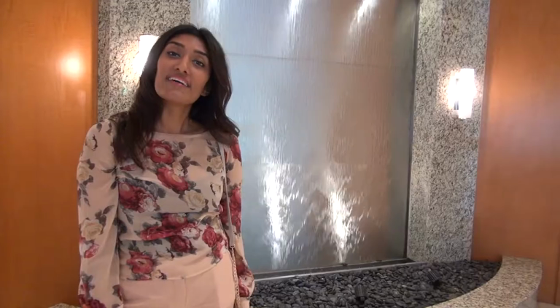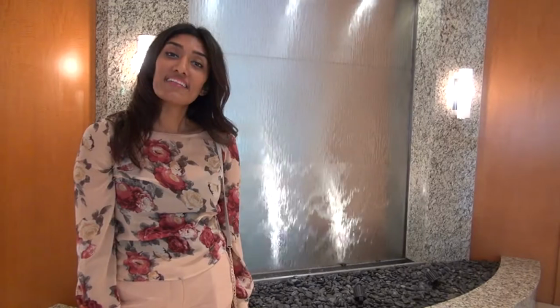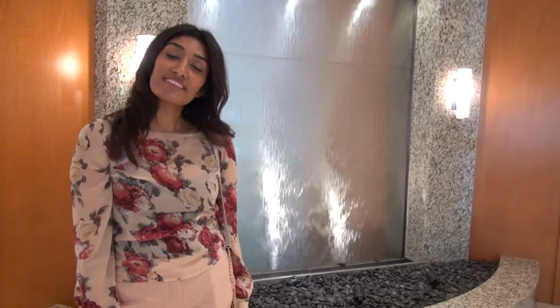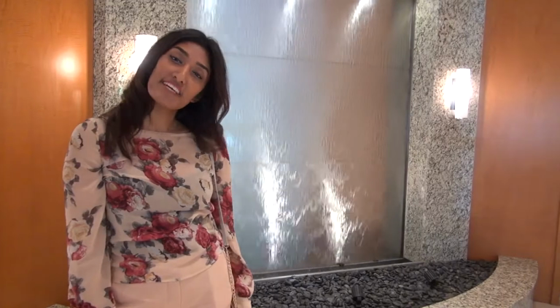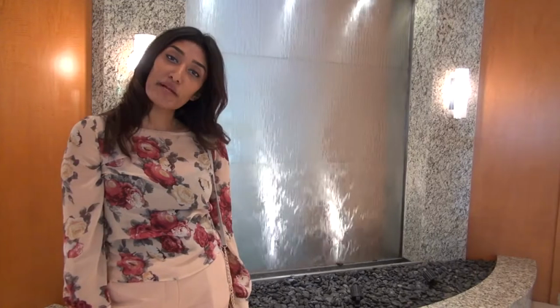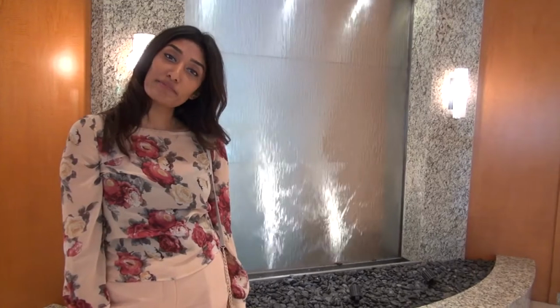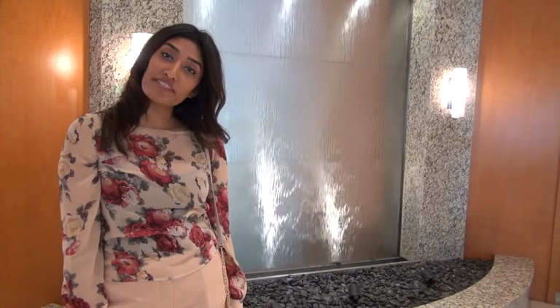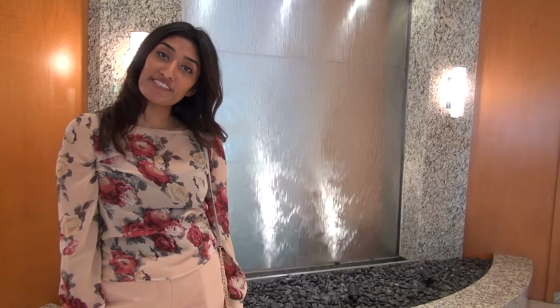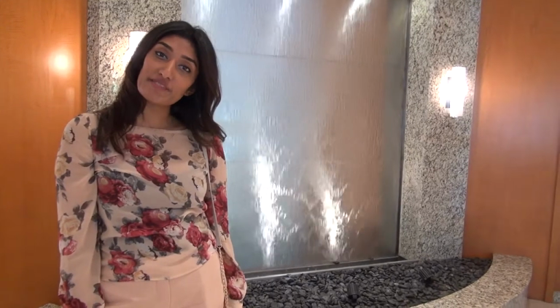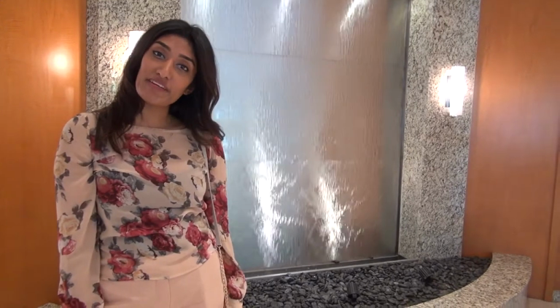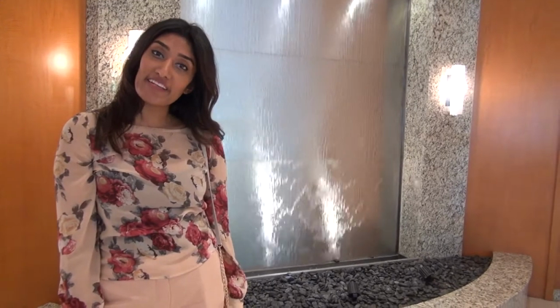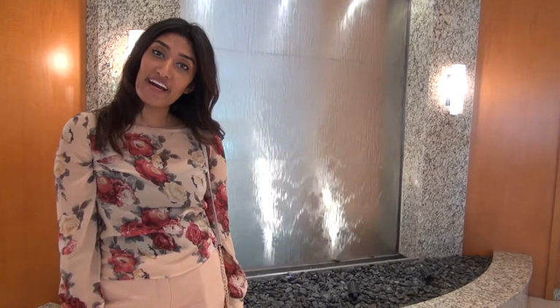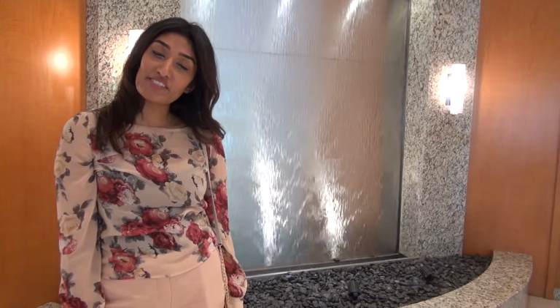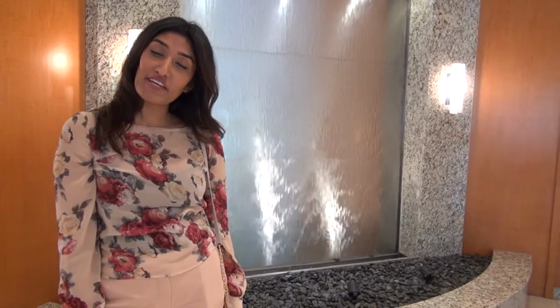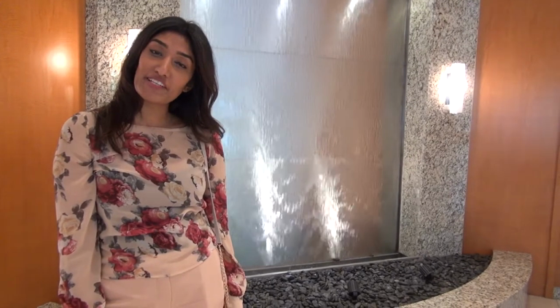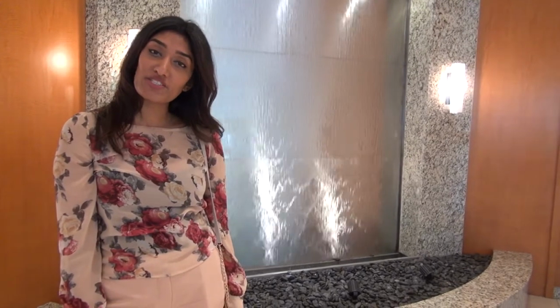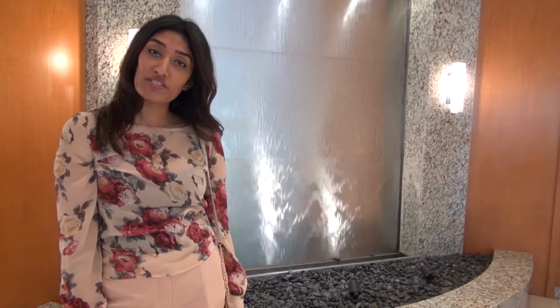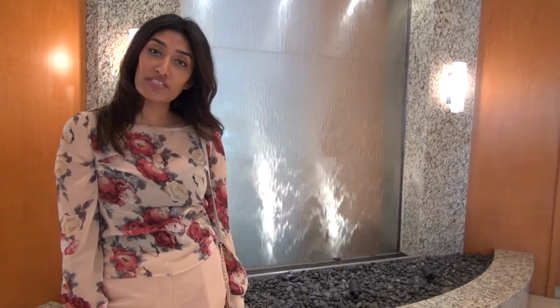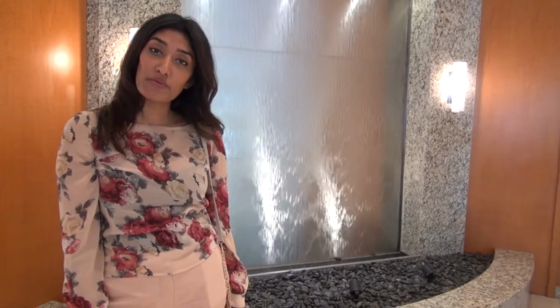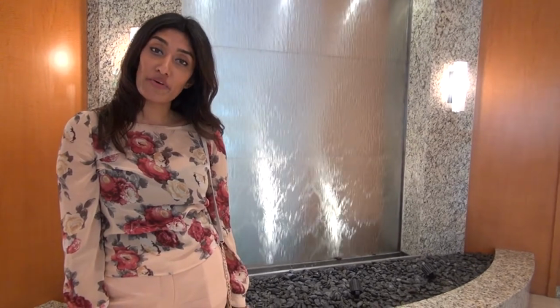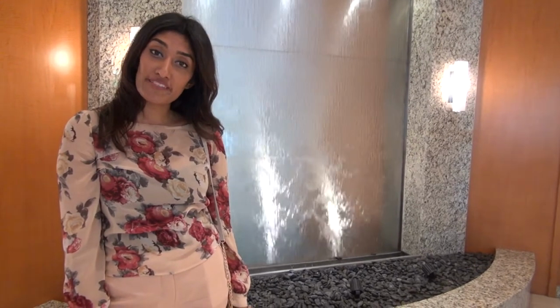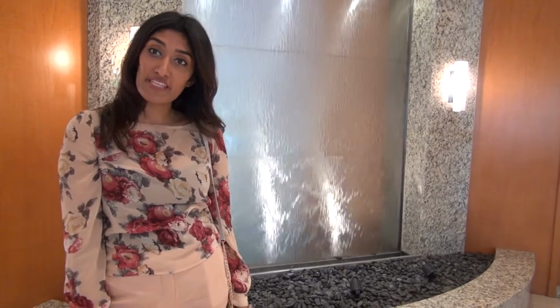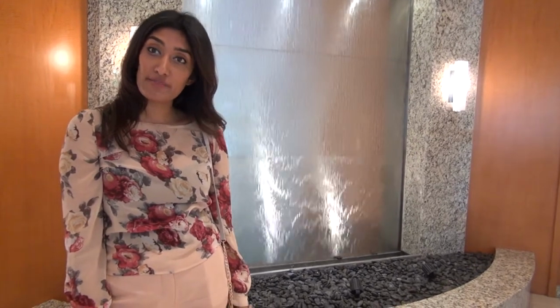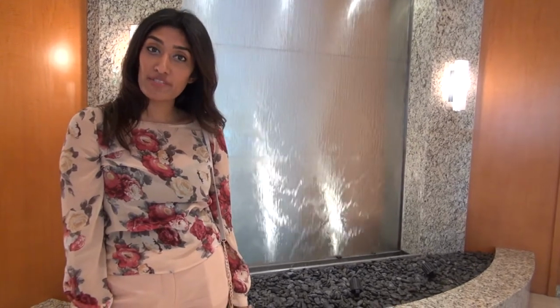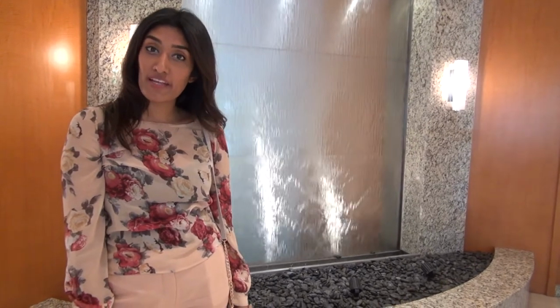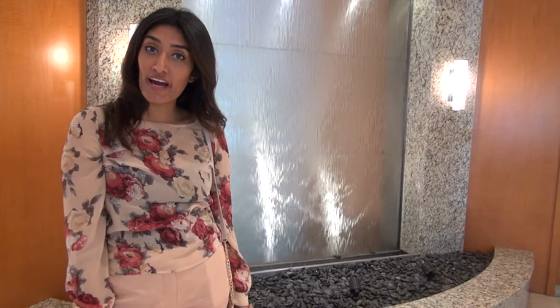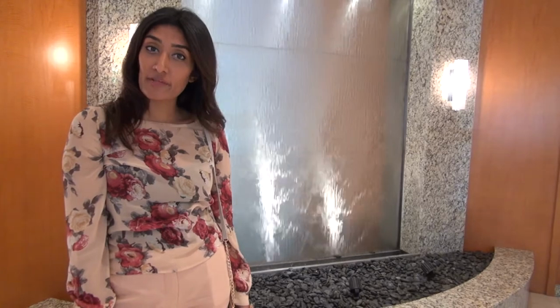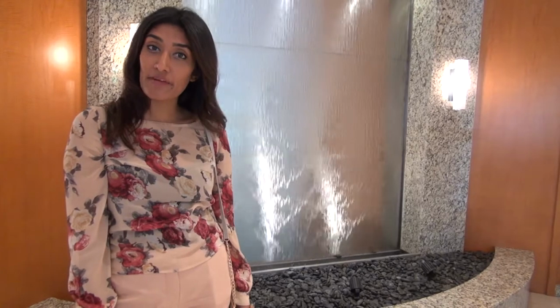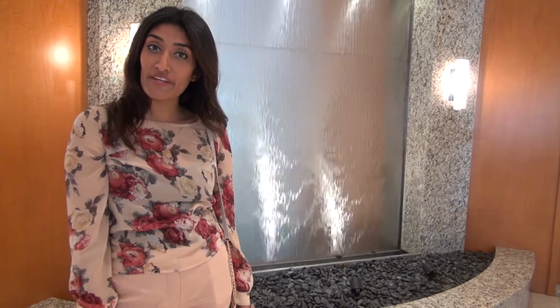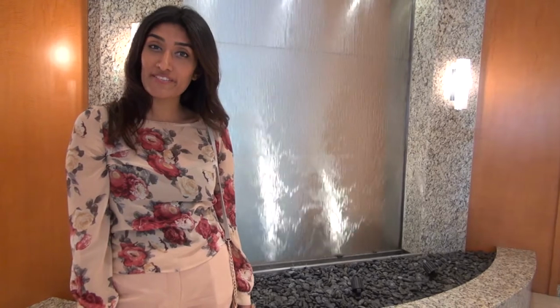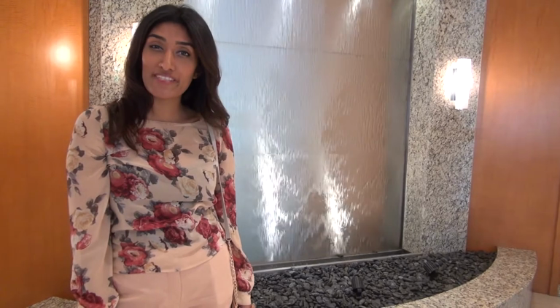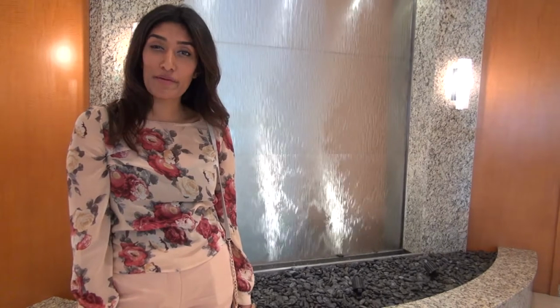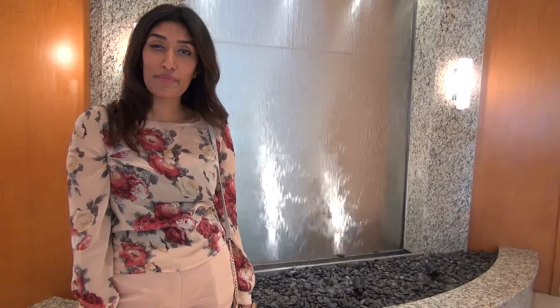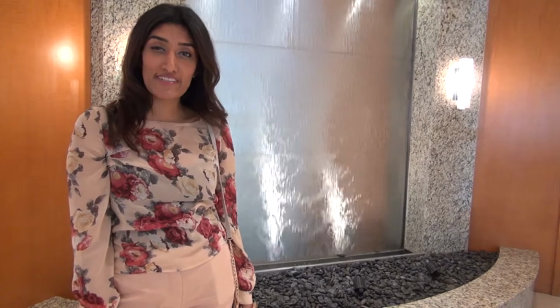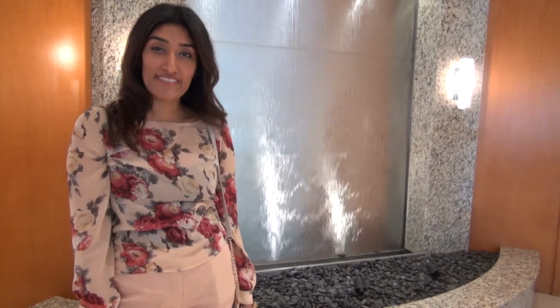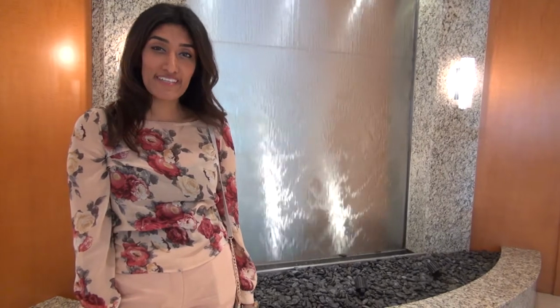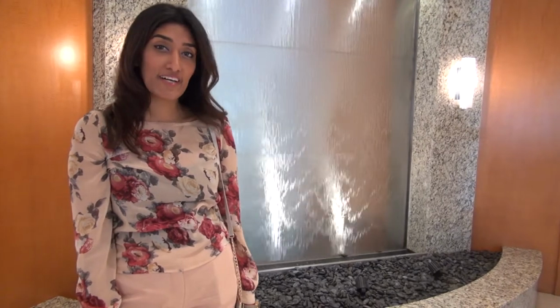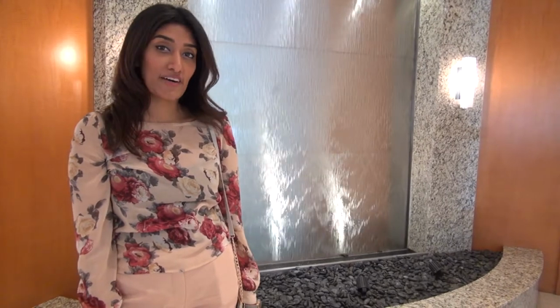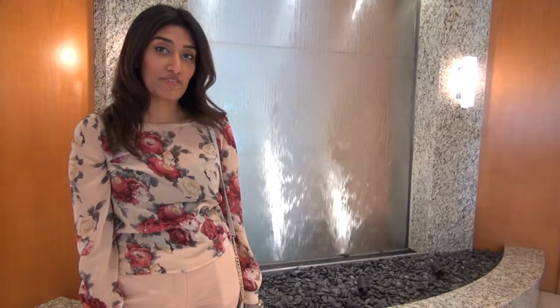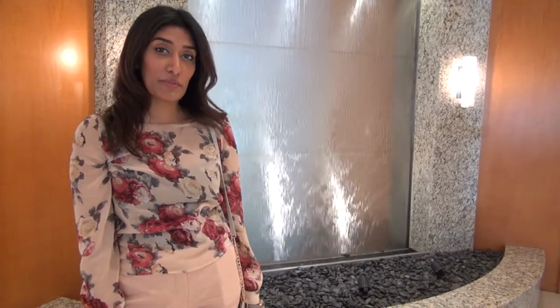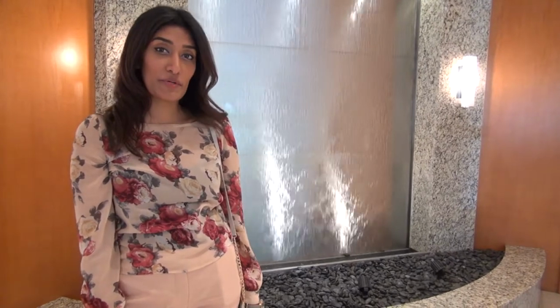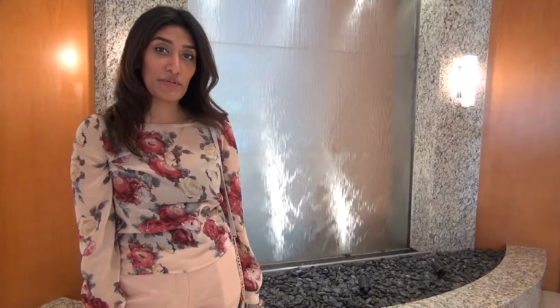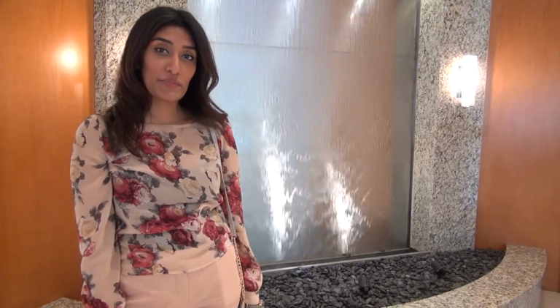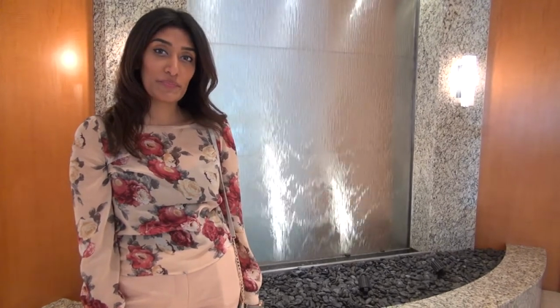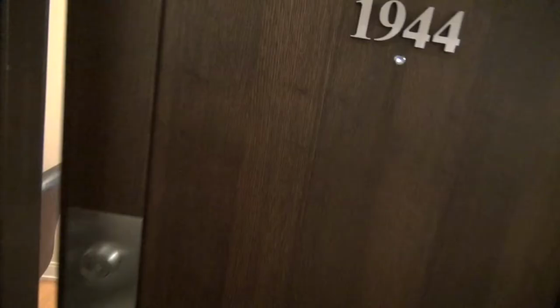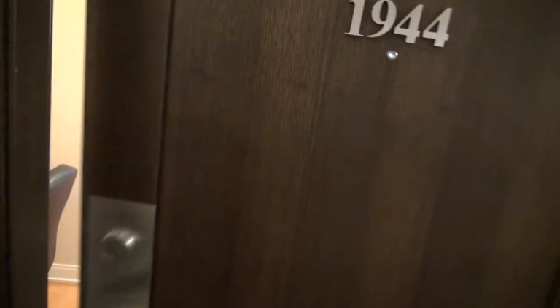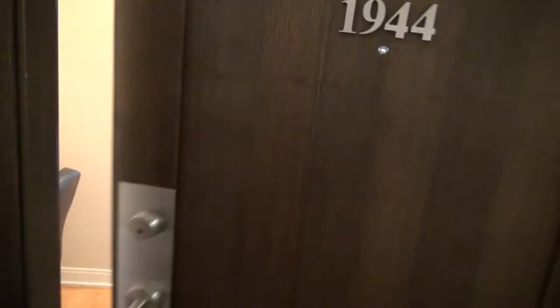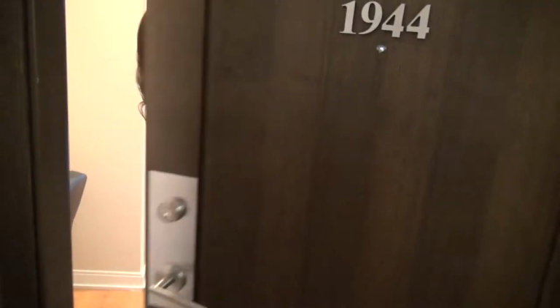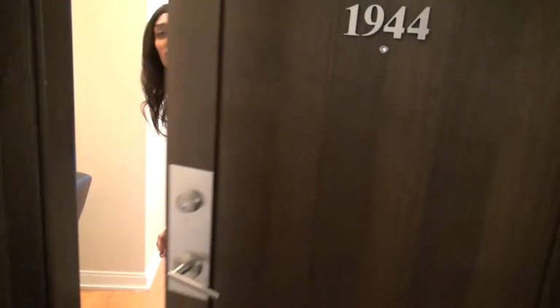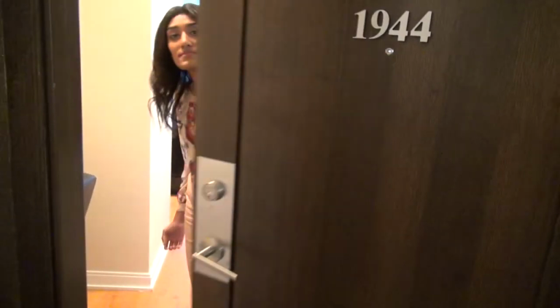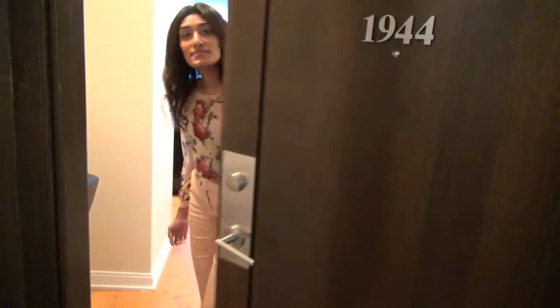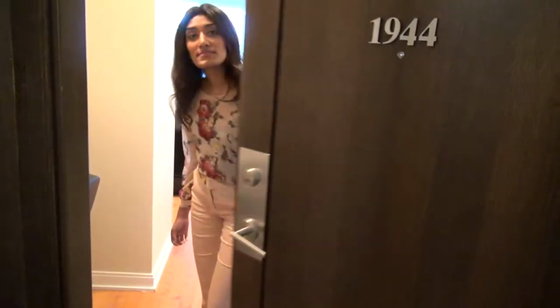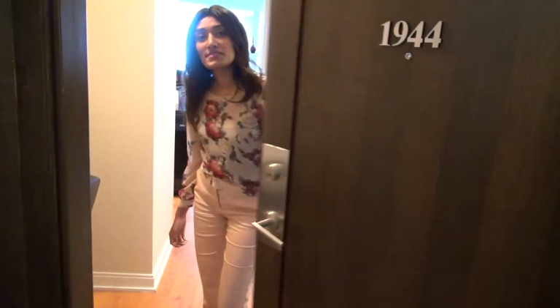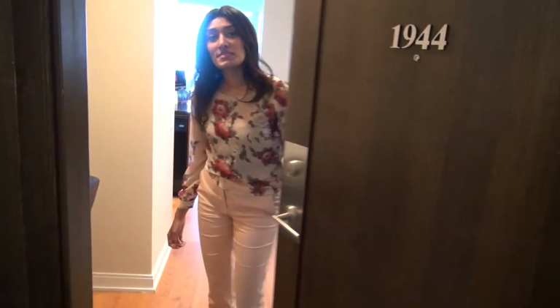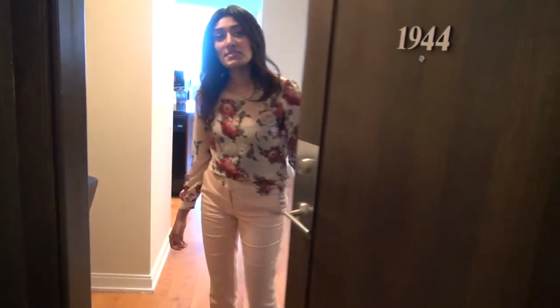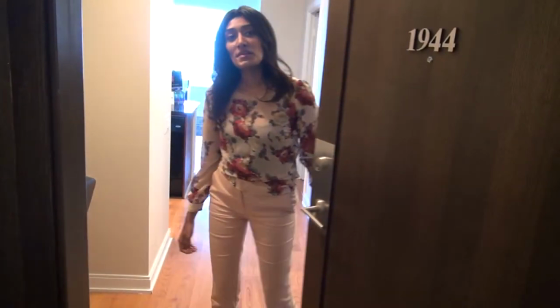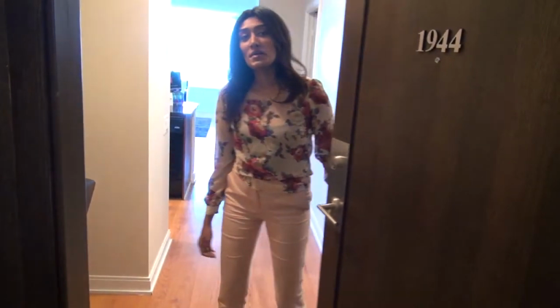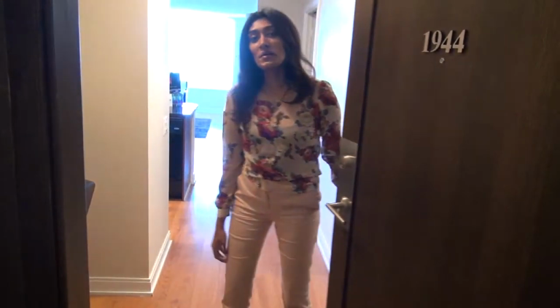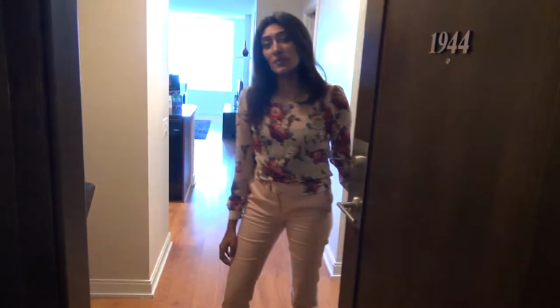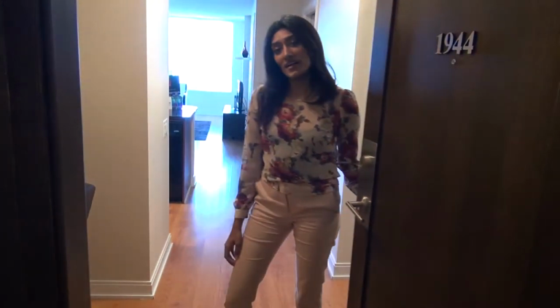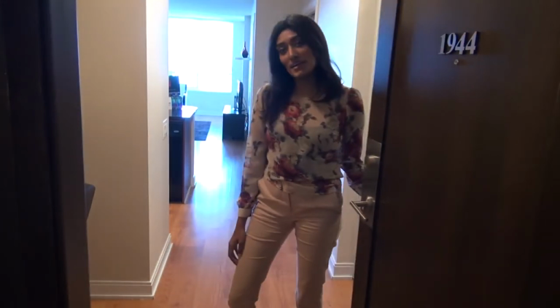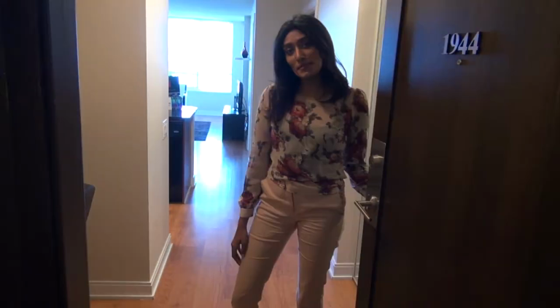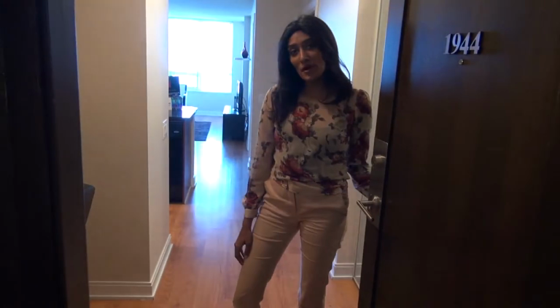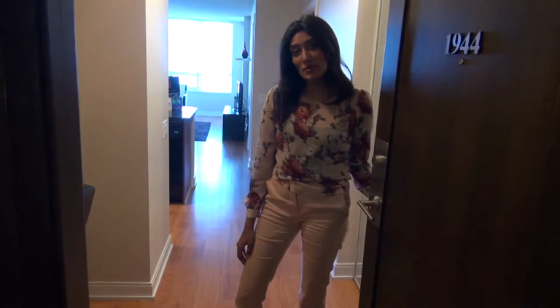Let's head up to the suite now so I can show you some quick tips on how to make your stay pleasant and comfortable. Welcome home.